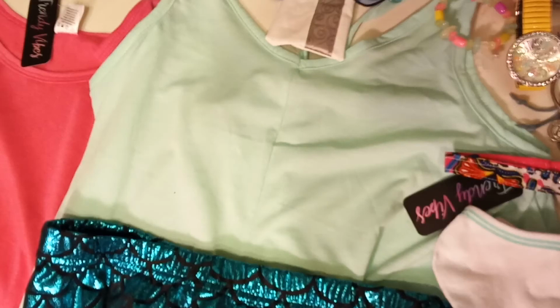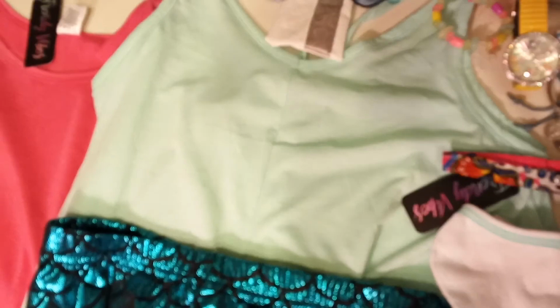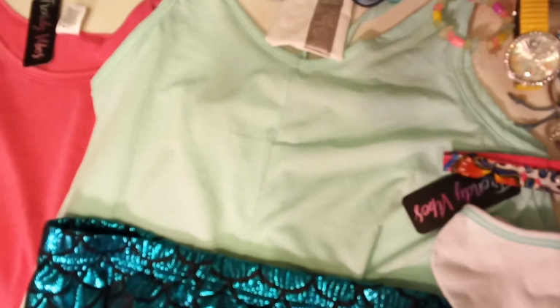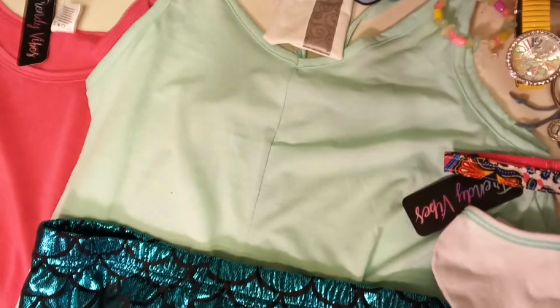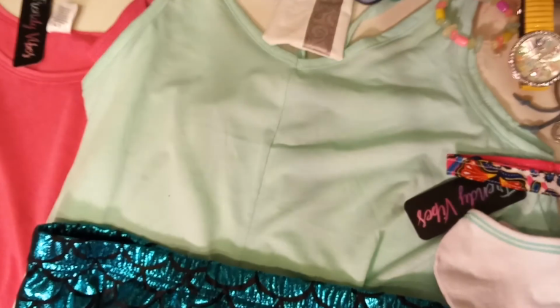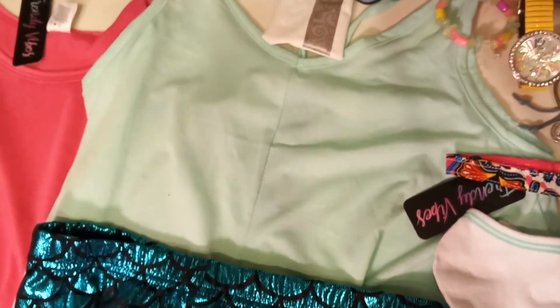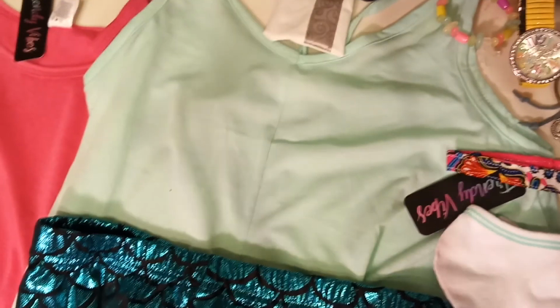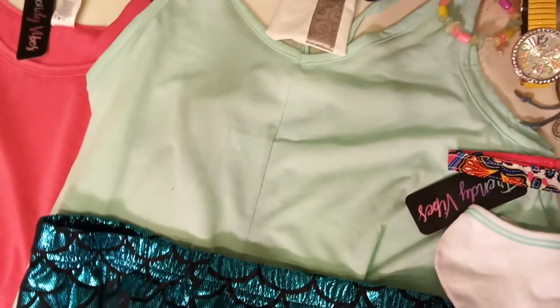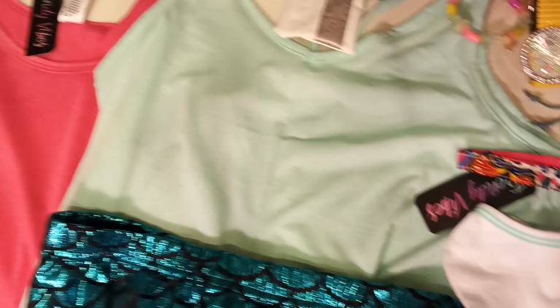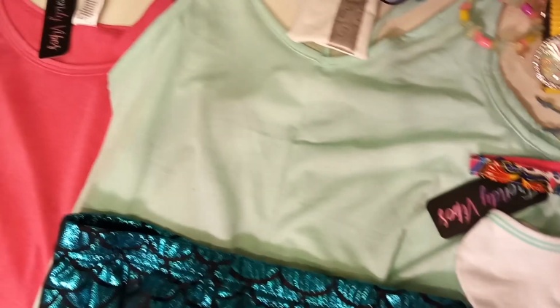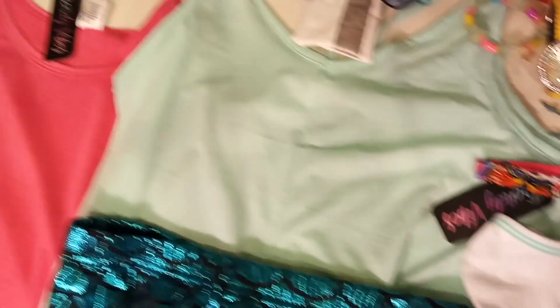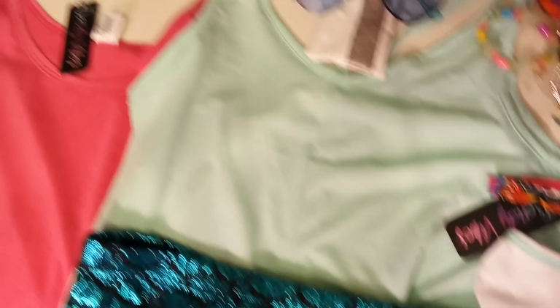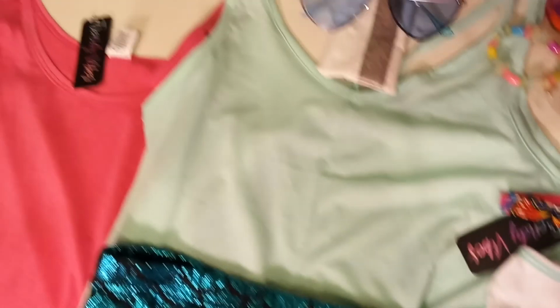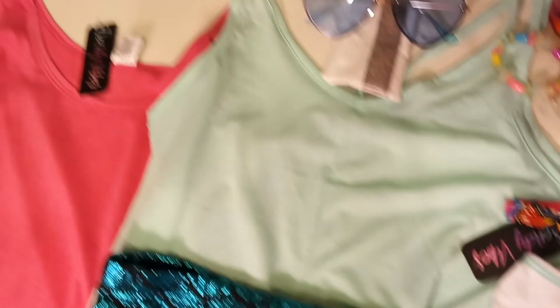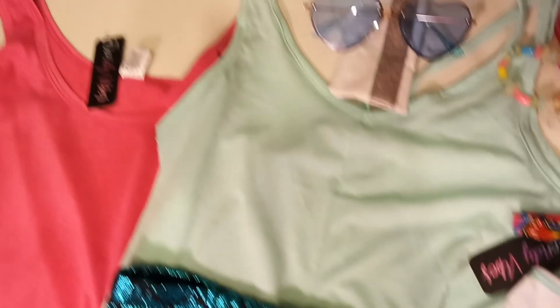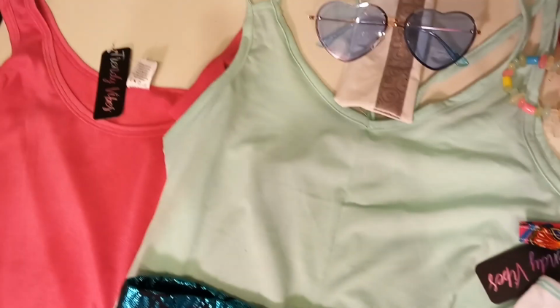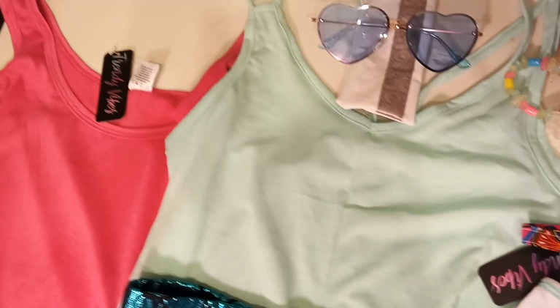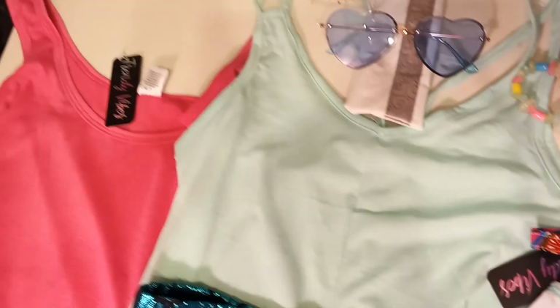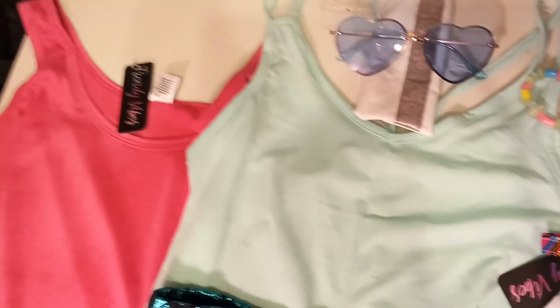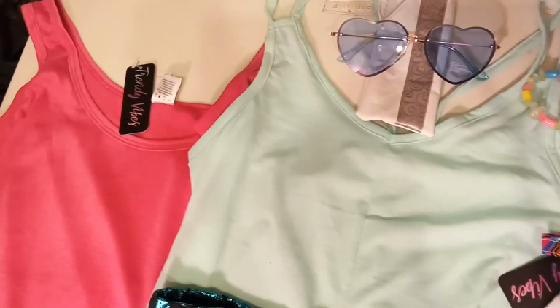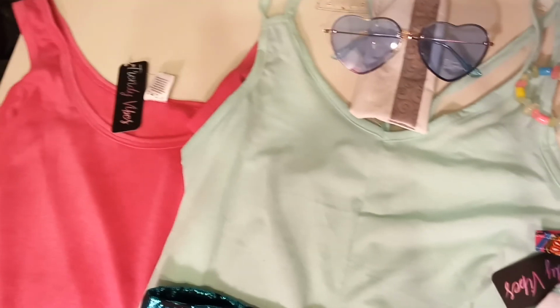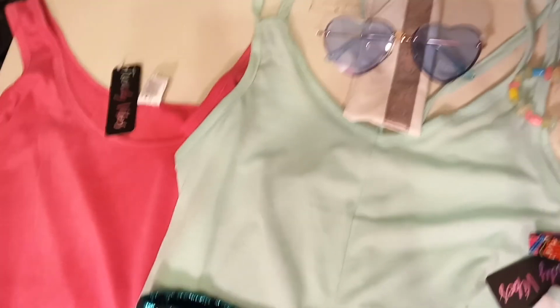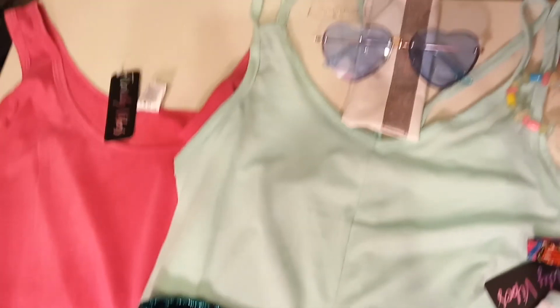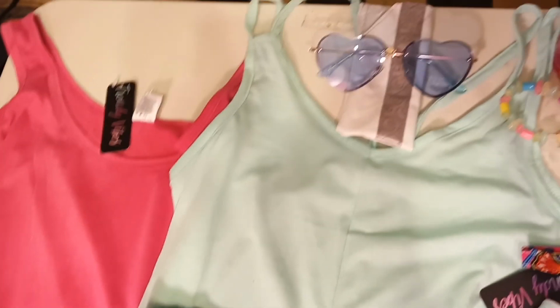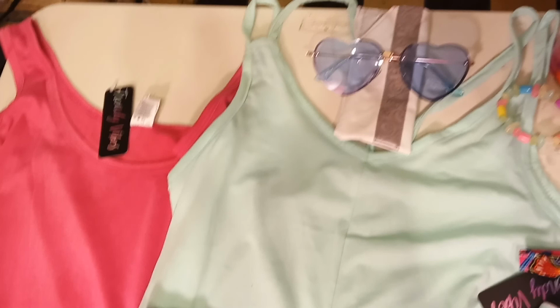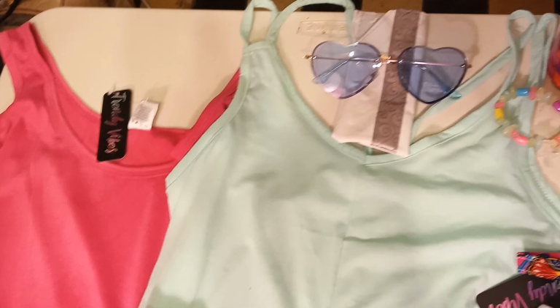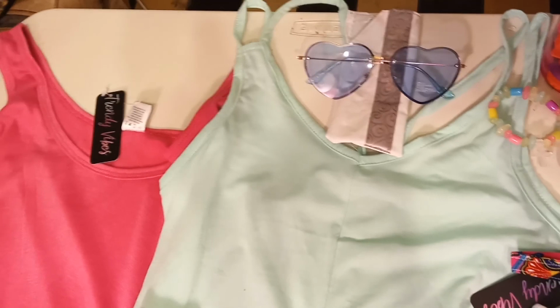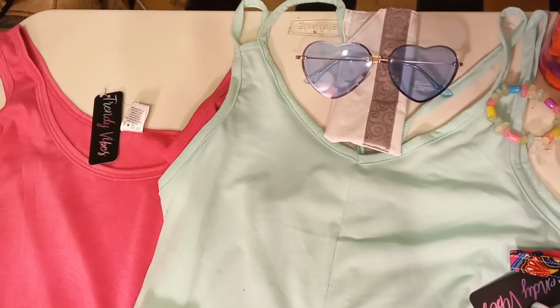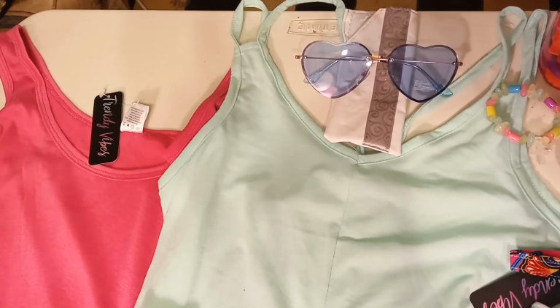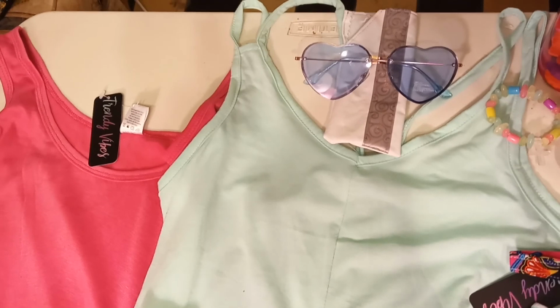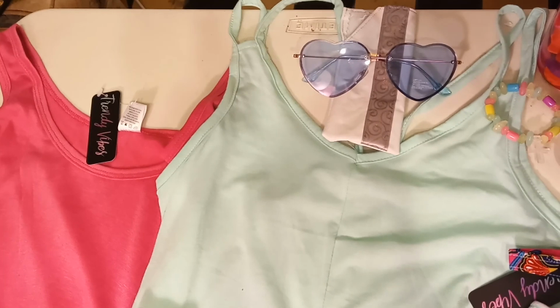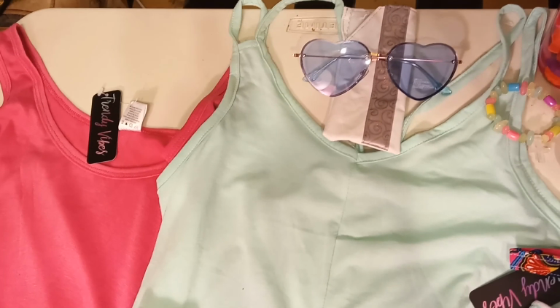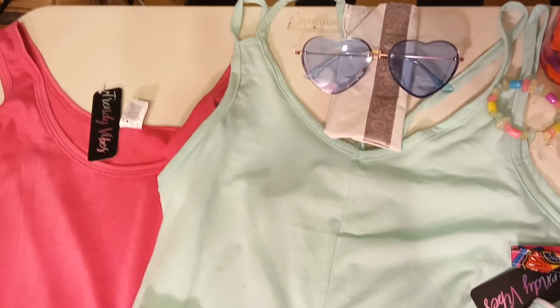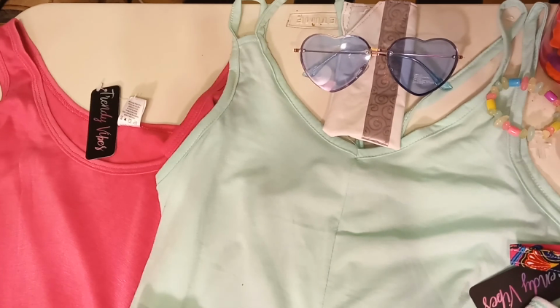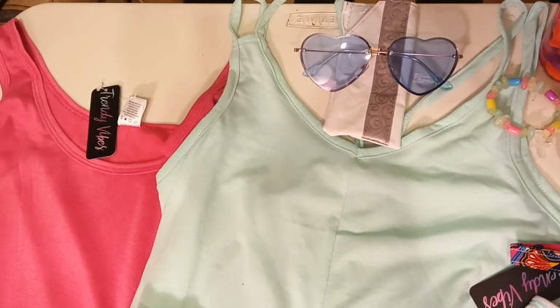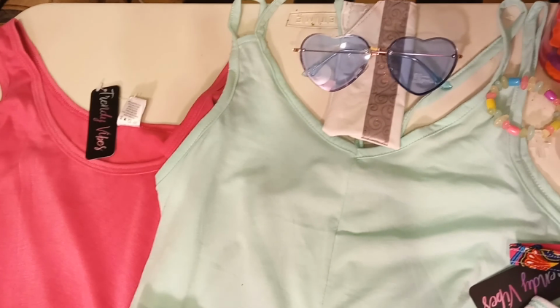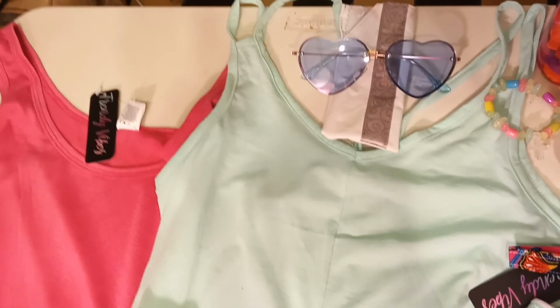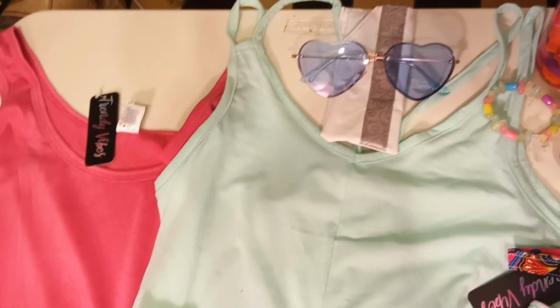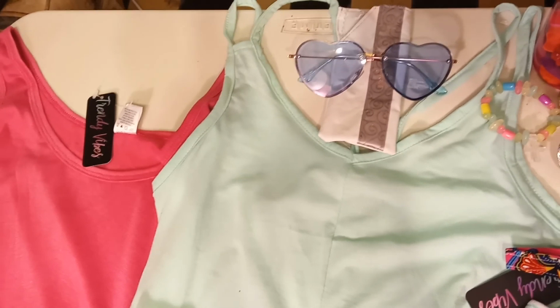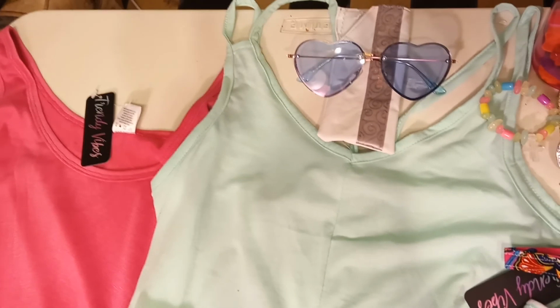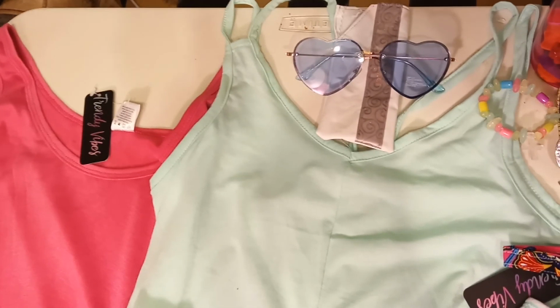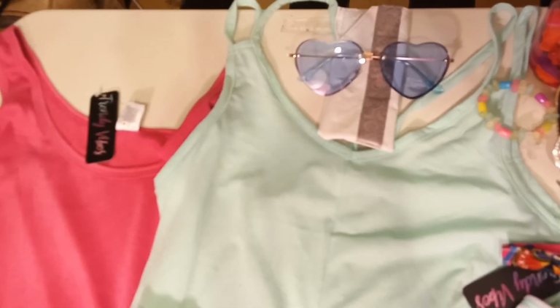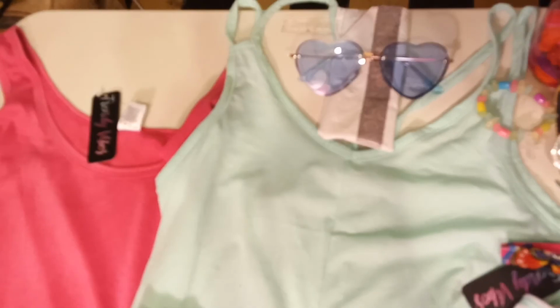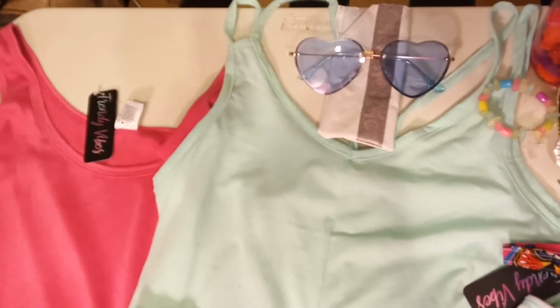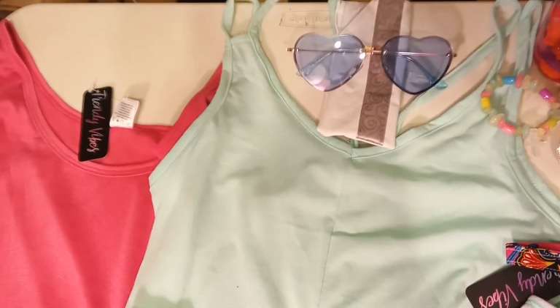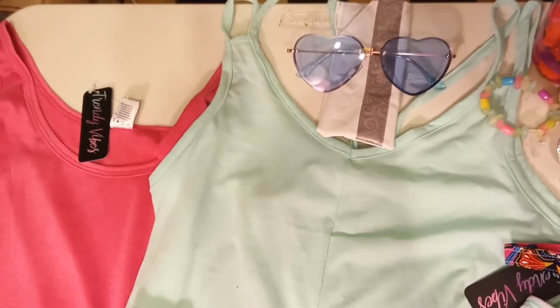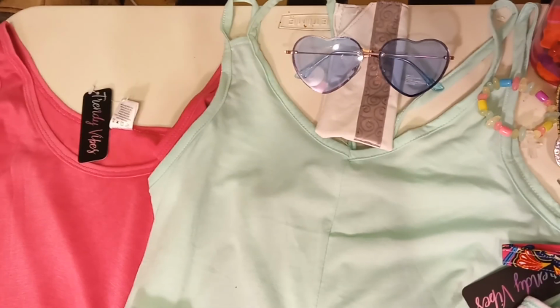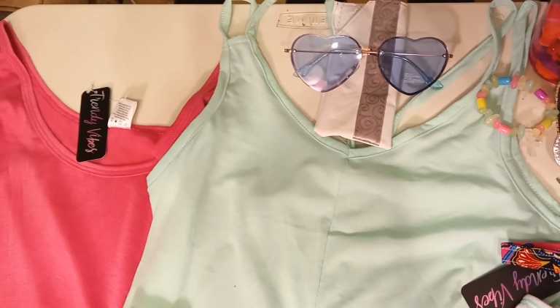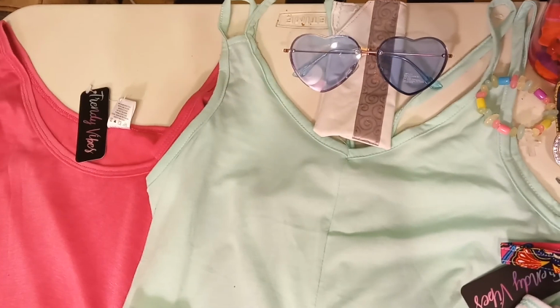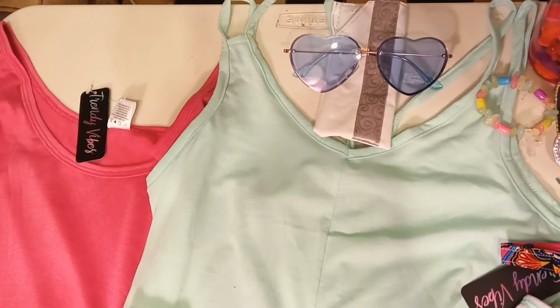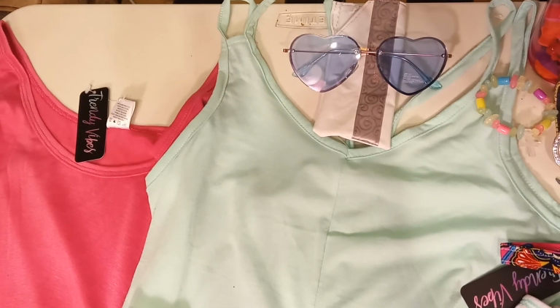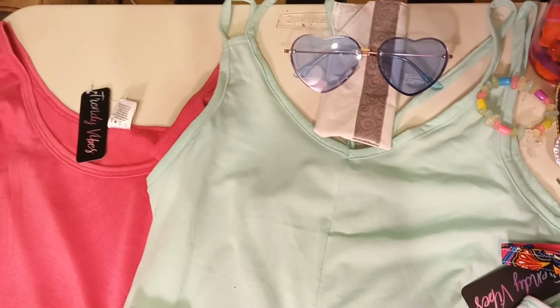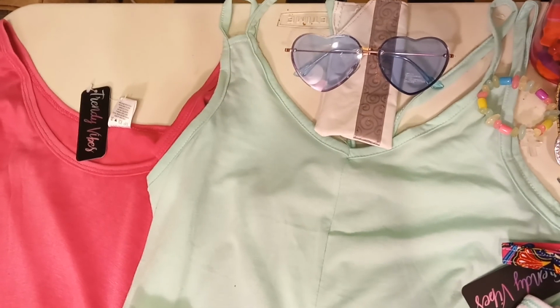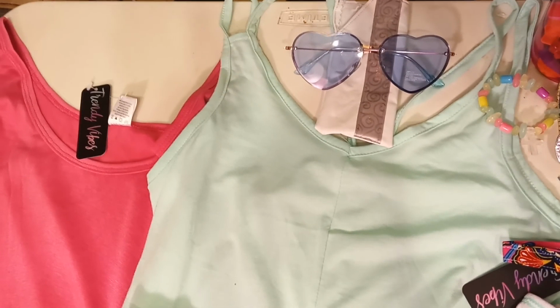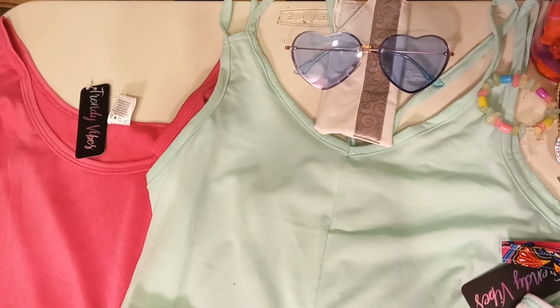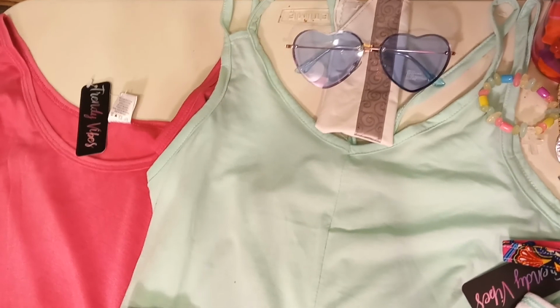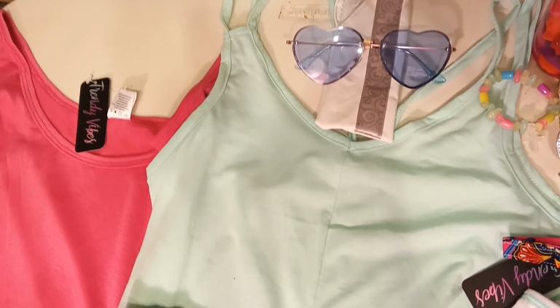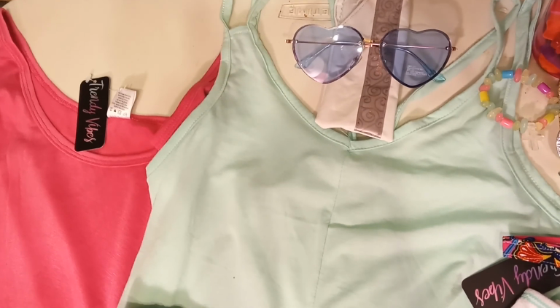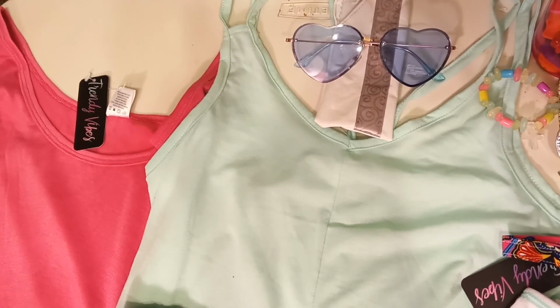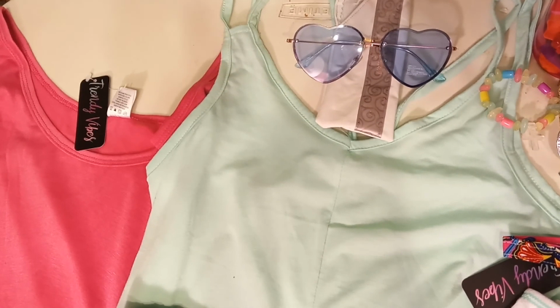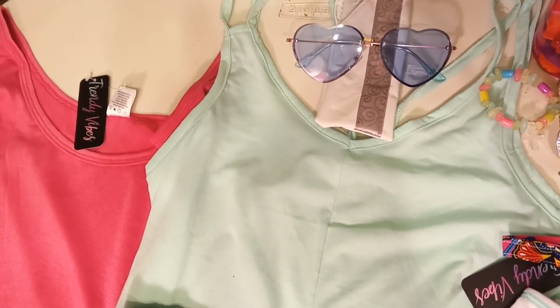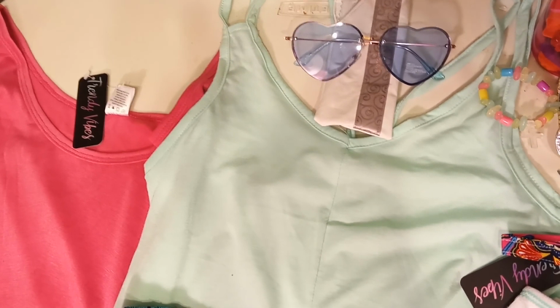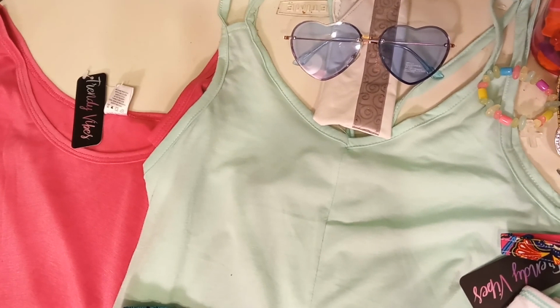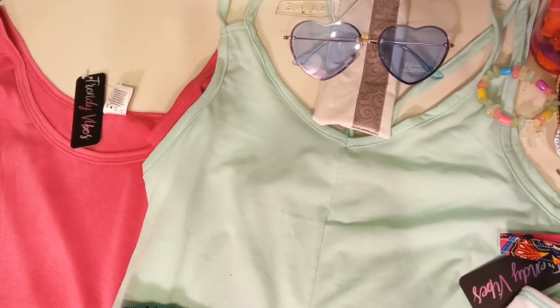This is the final box — the Final Girls Box for 2018.